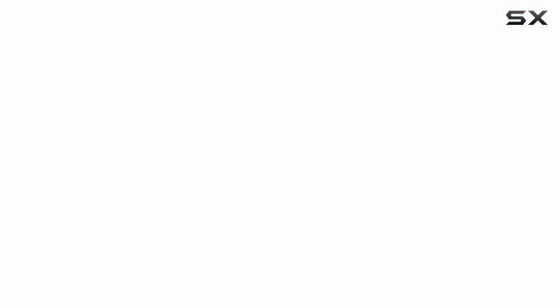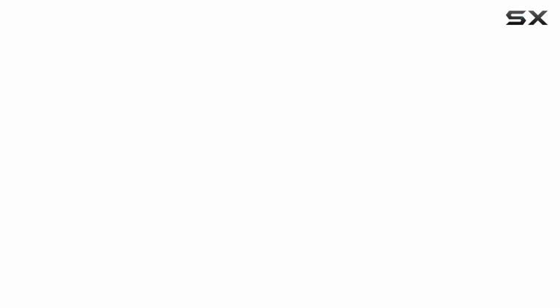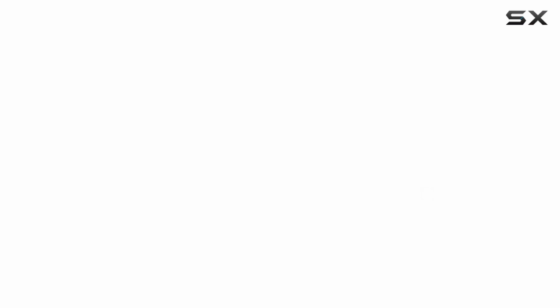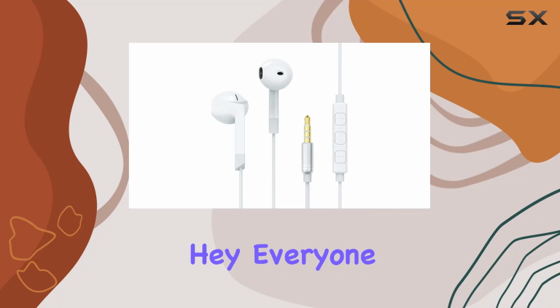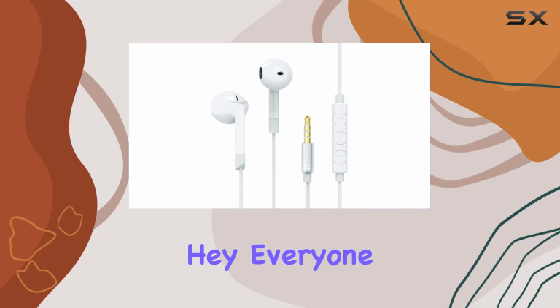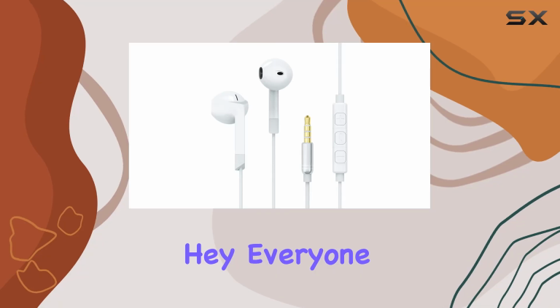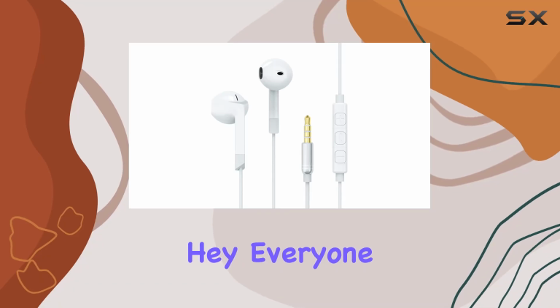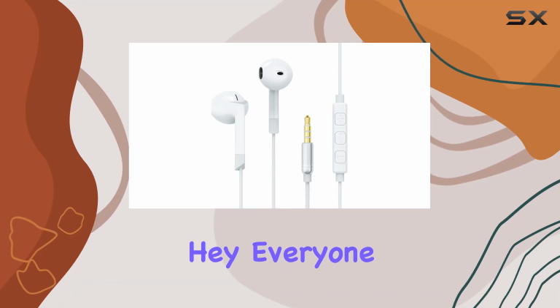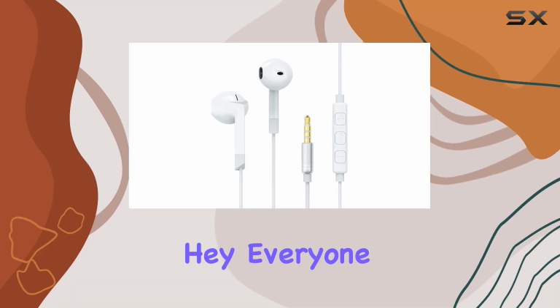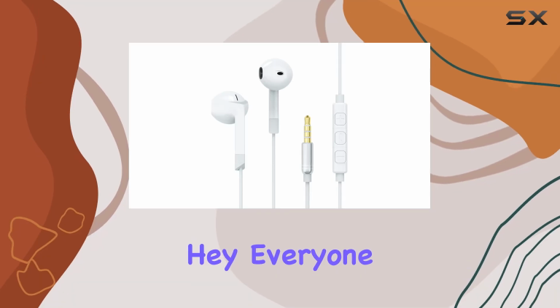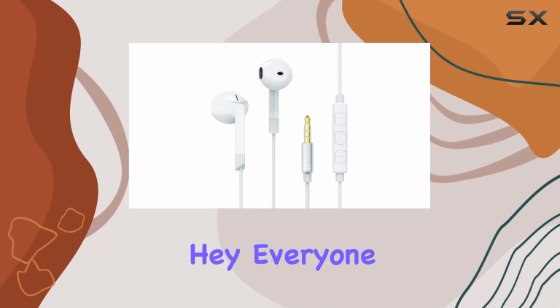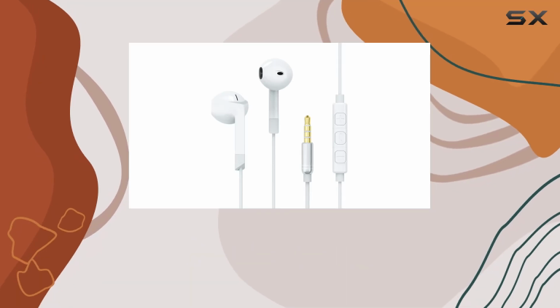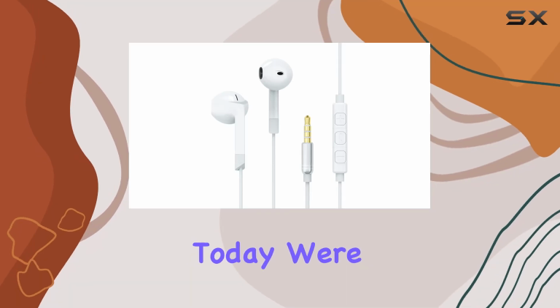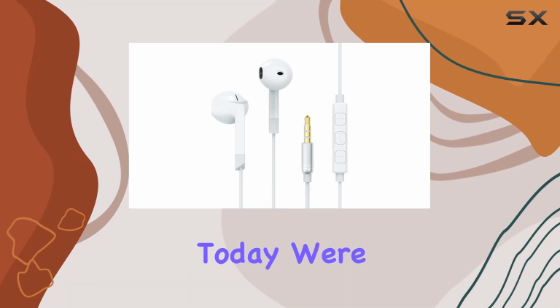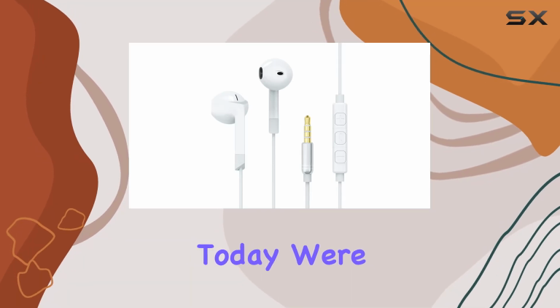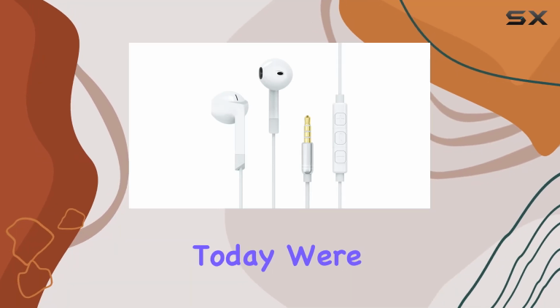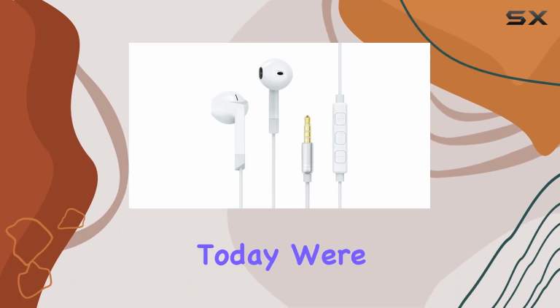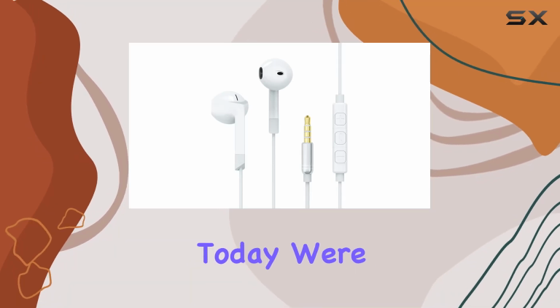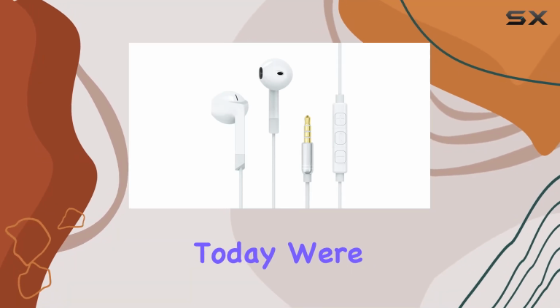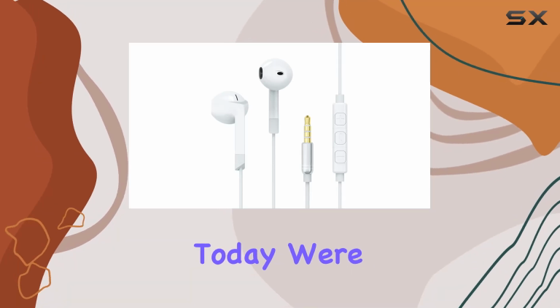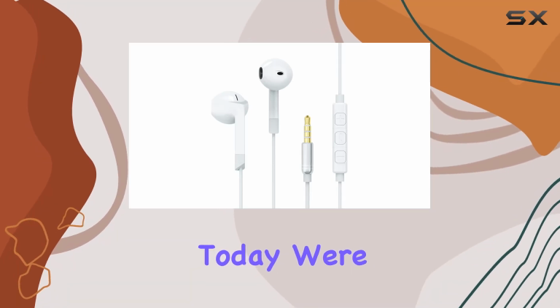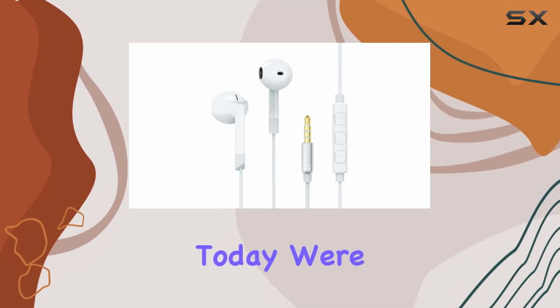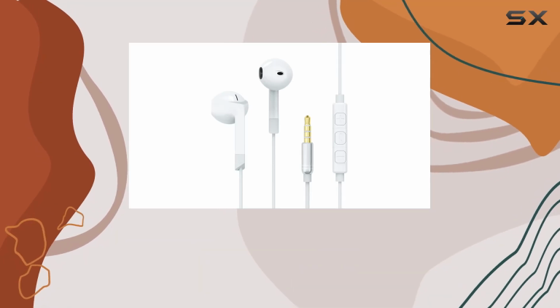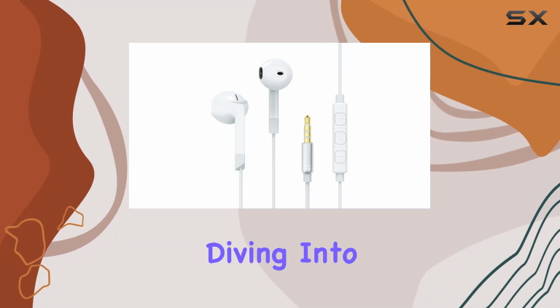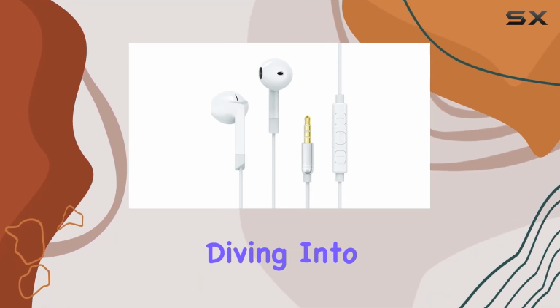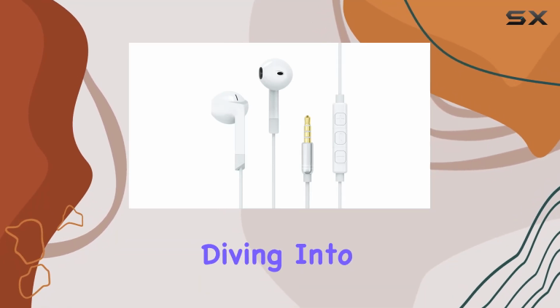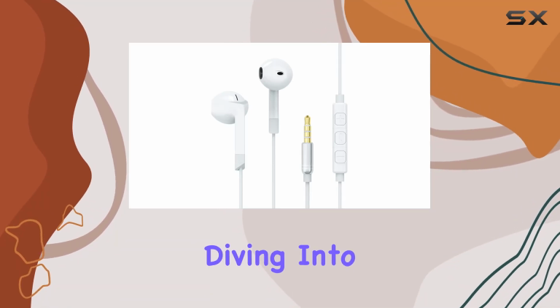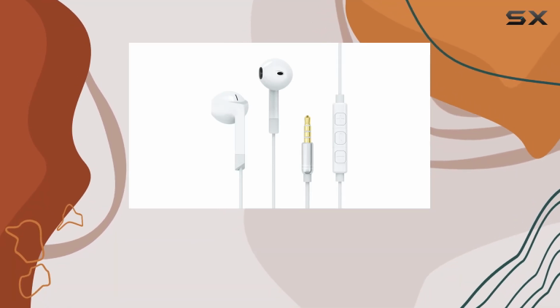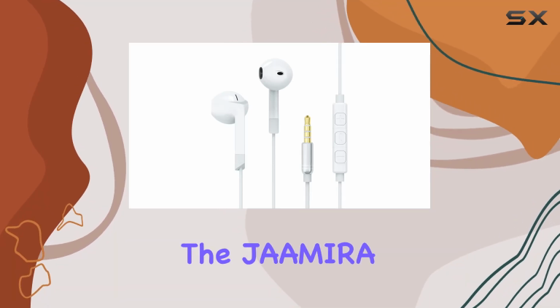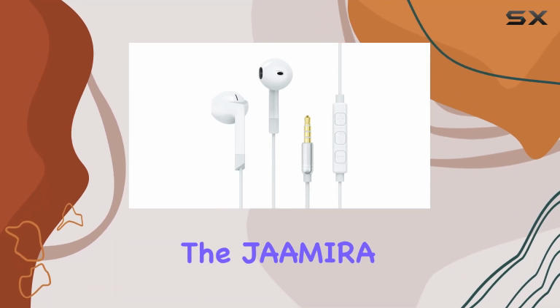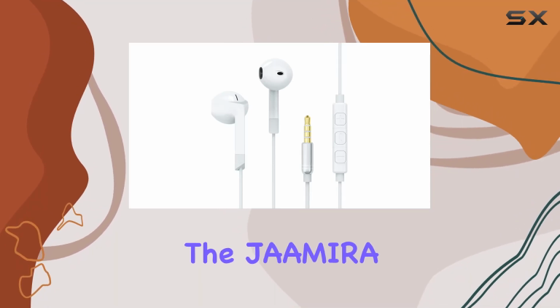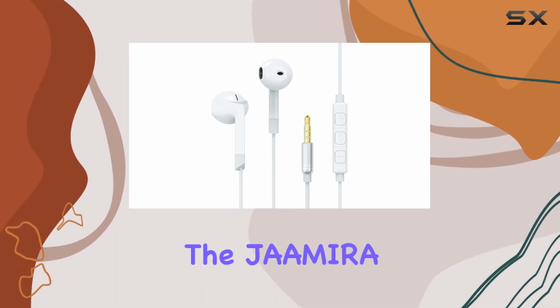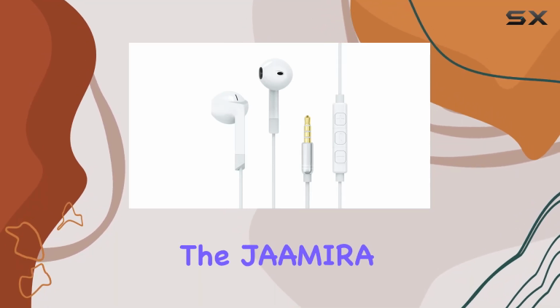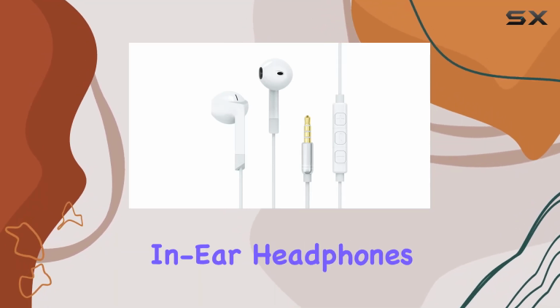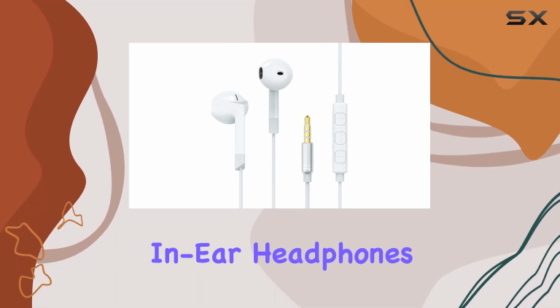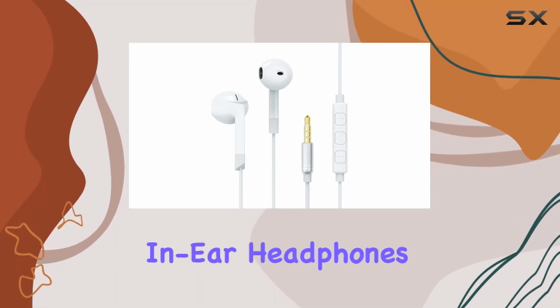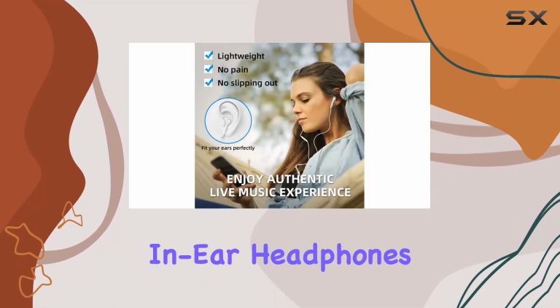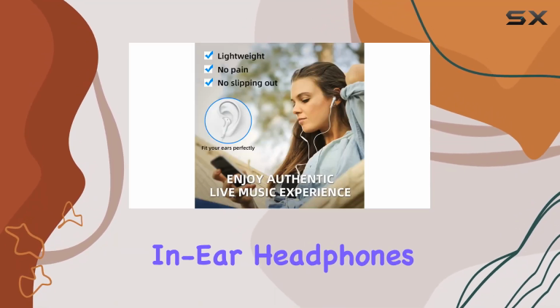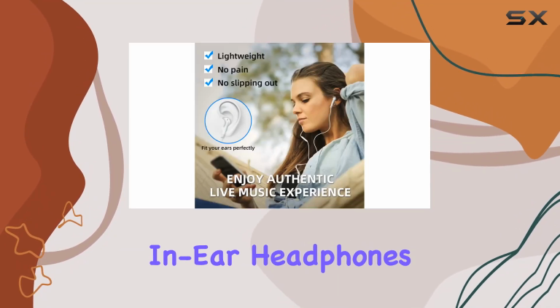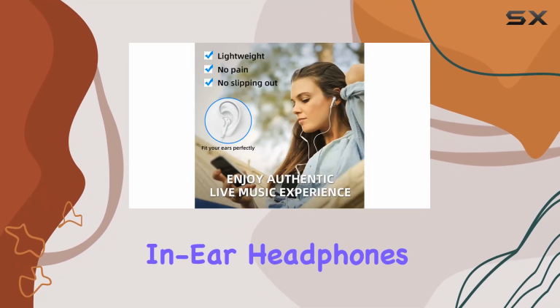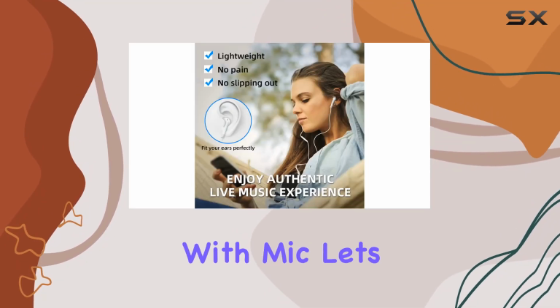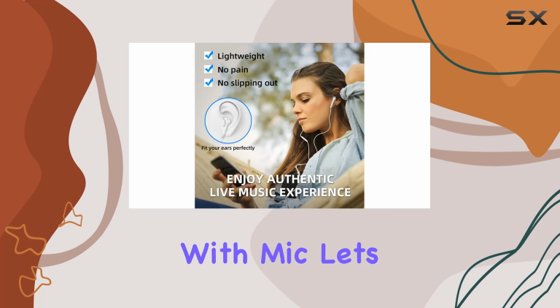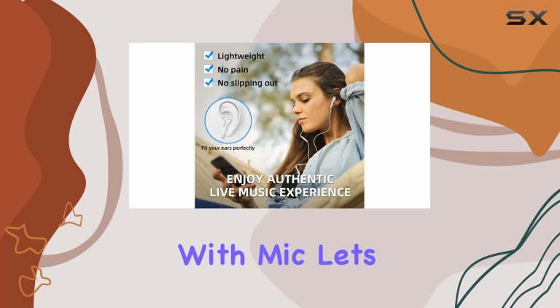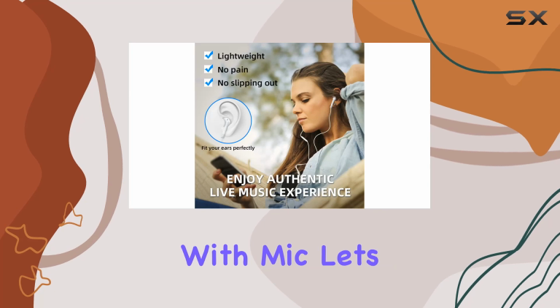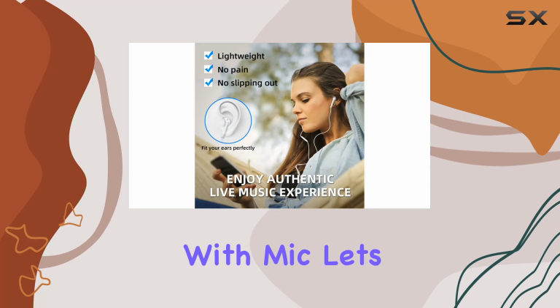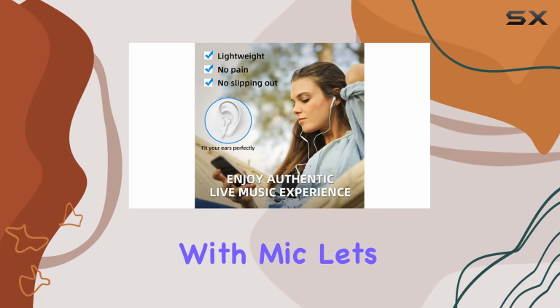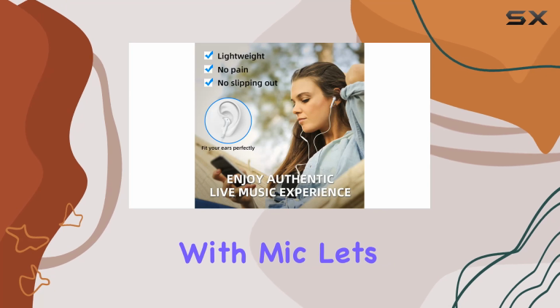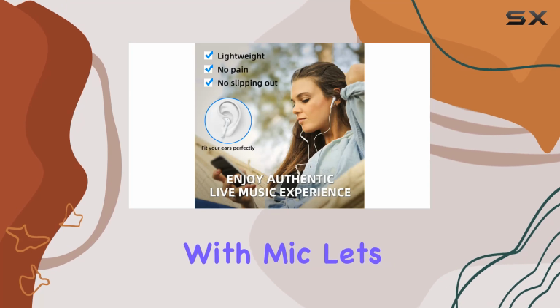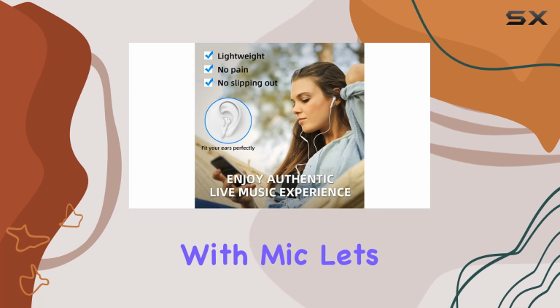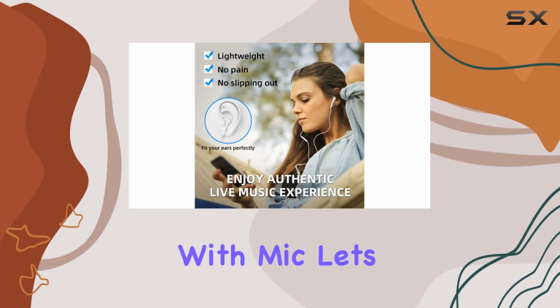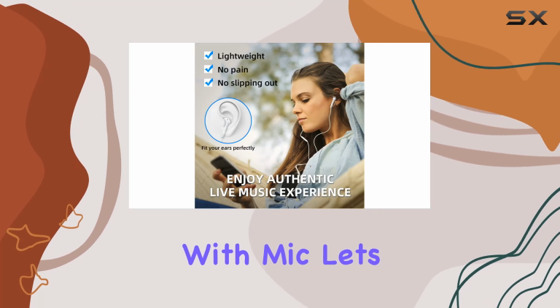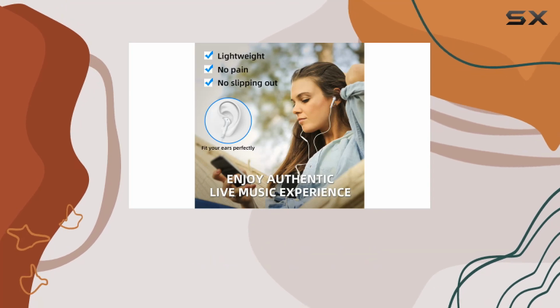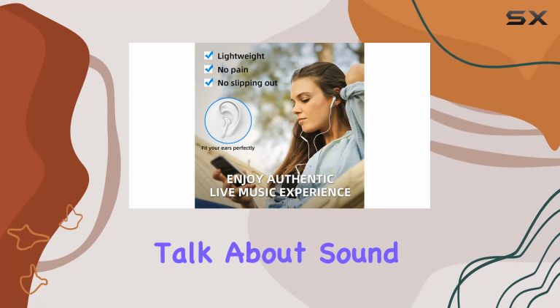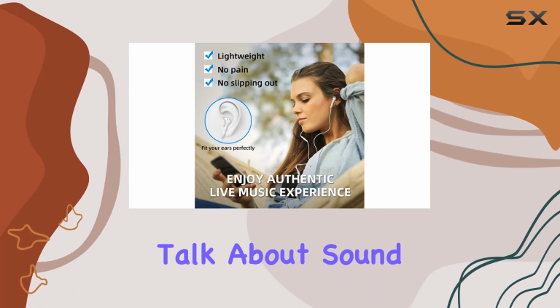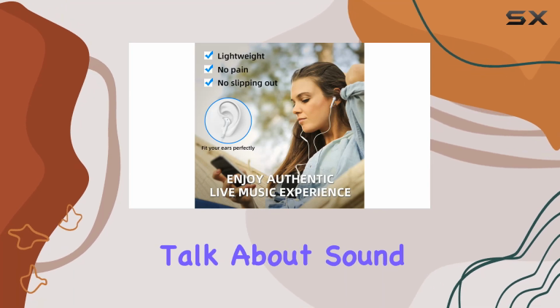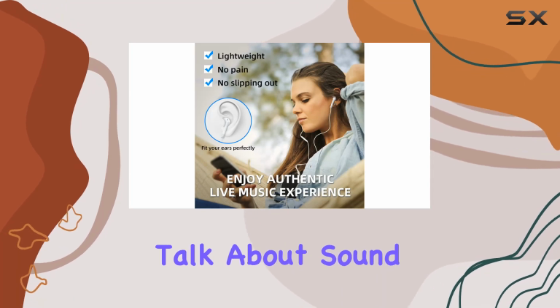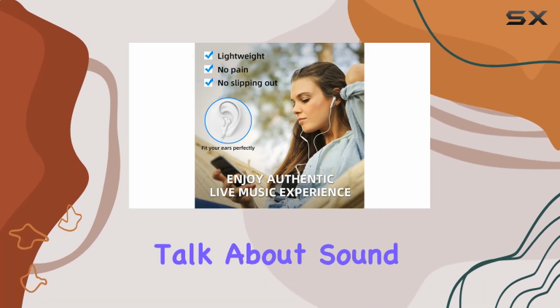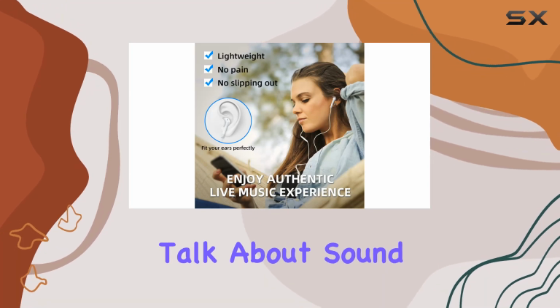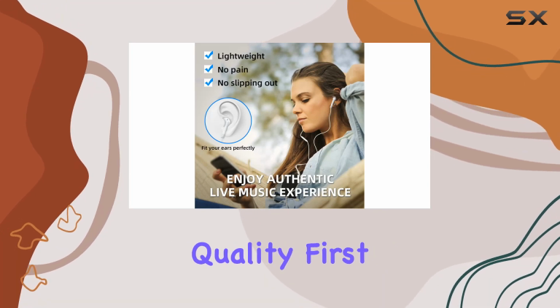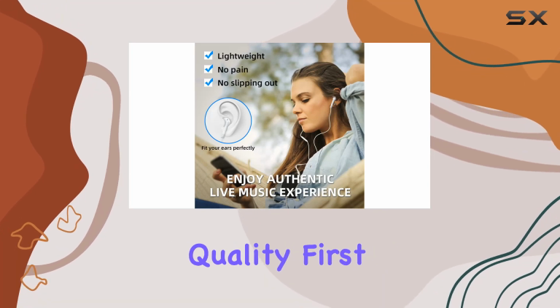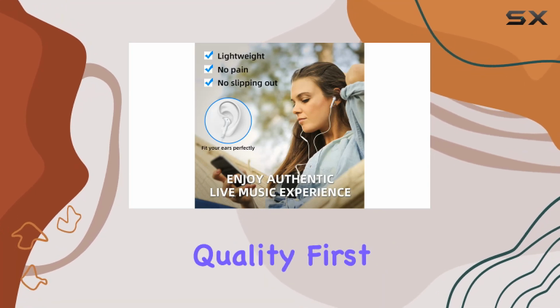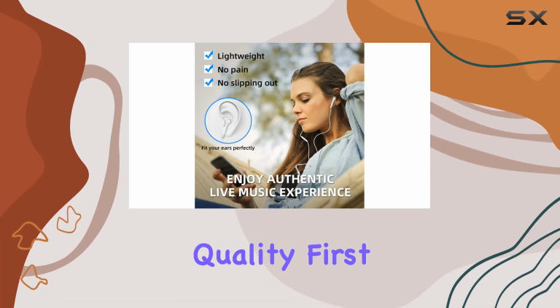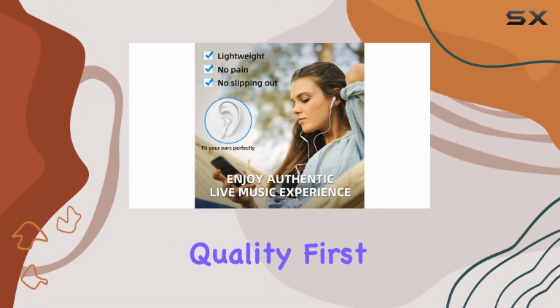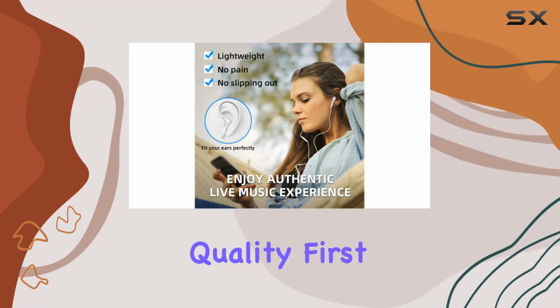Hey everyone! Today, we're diving into the Jamyra in-ear headphones with Mike. Let's talk about sound quality first.